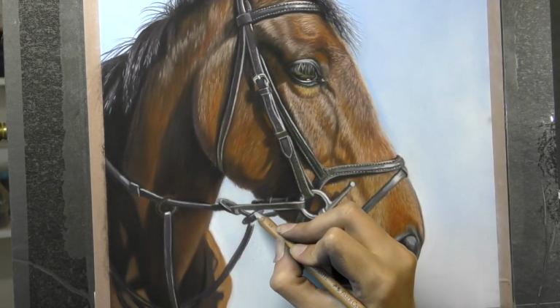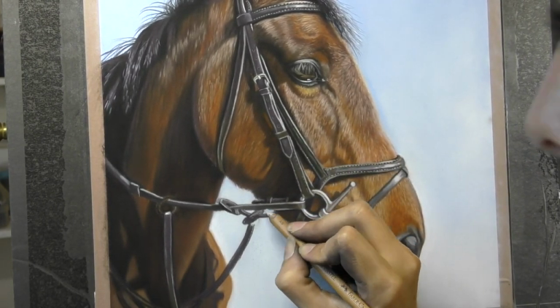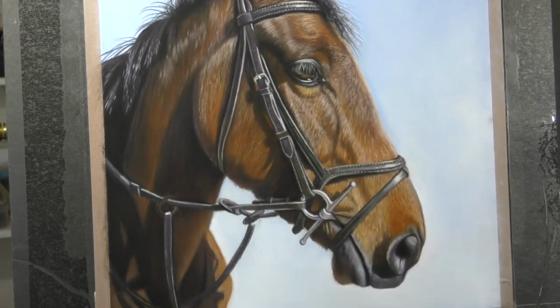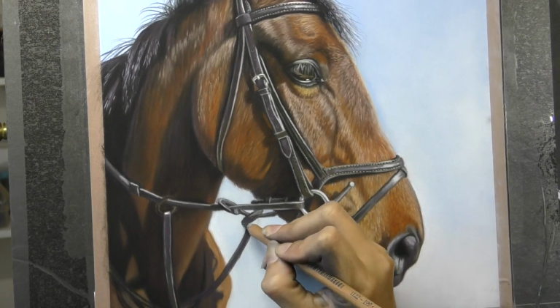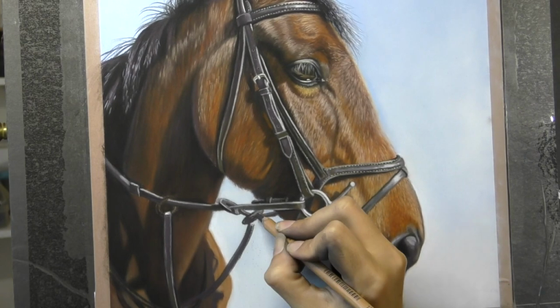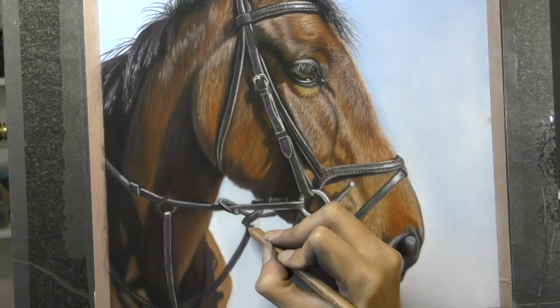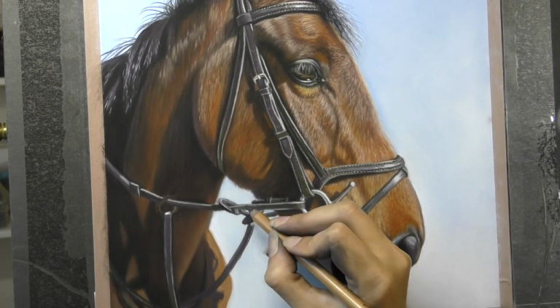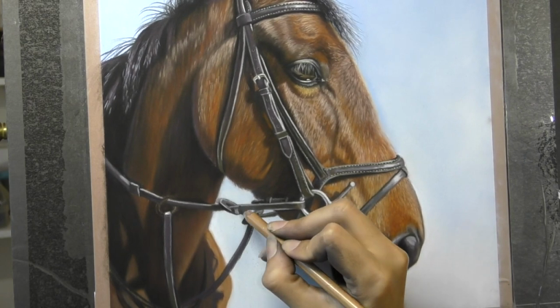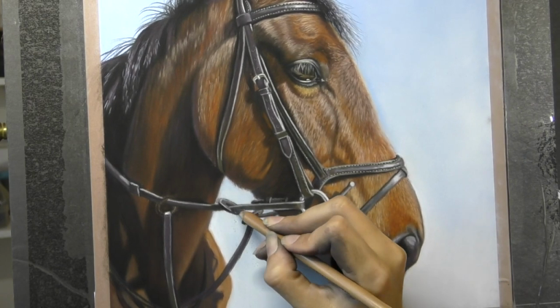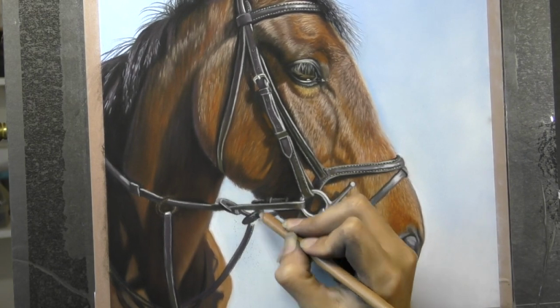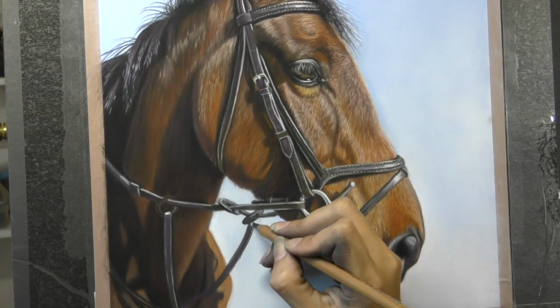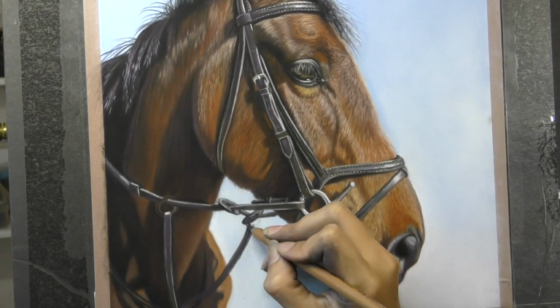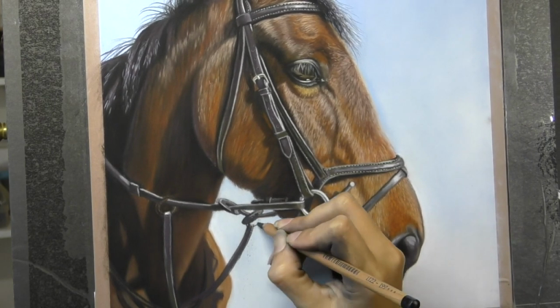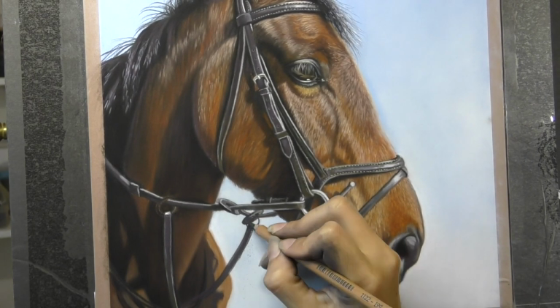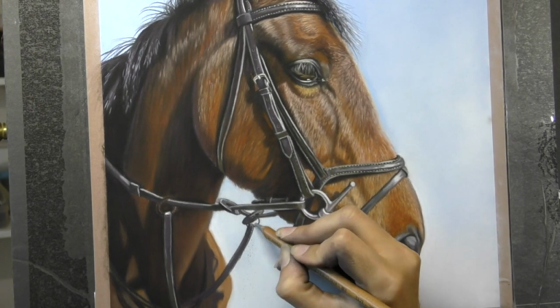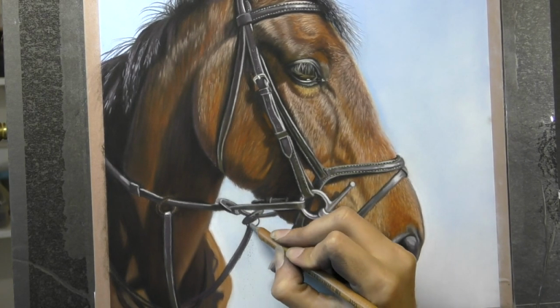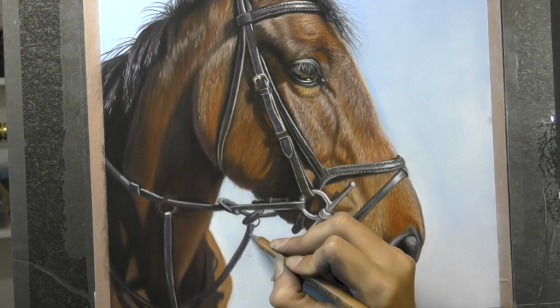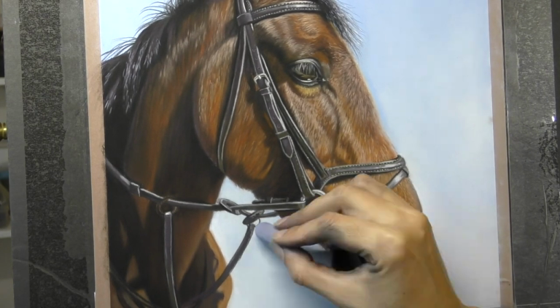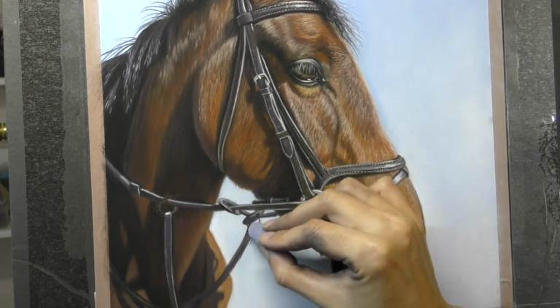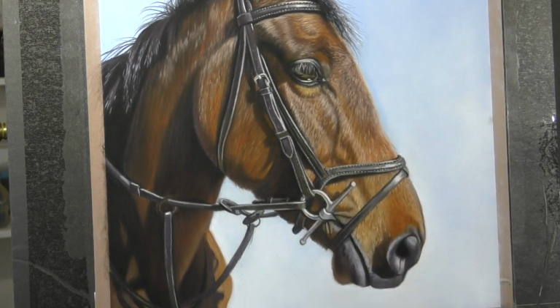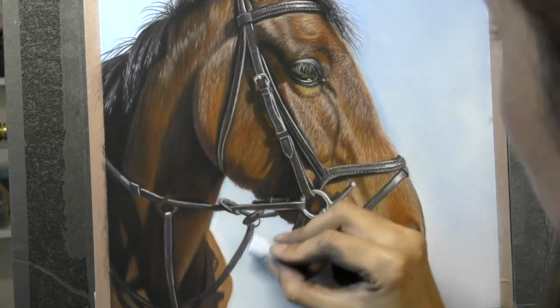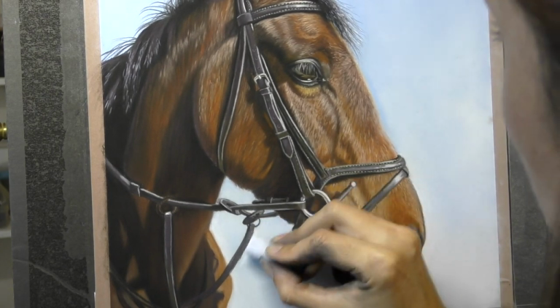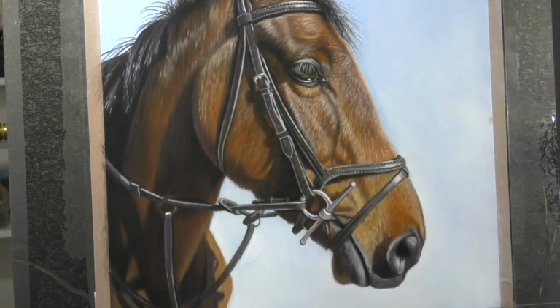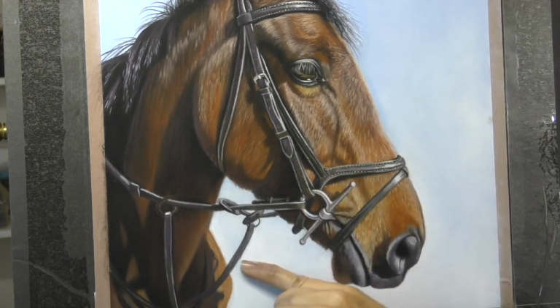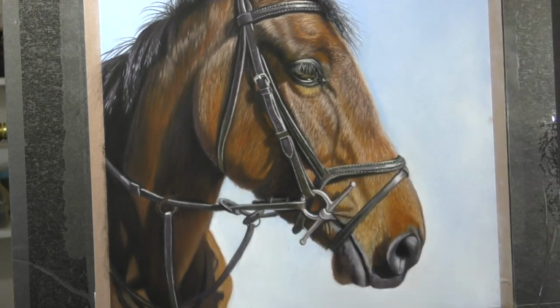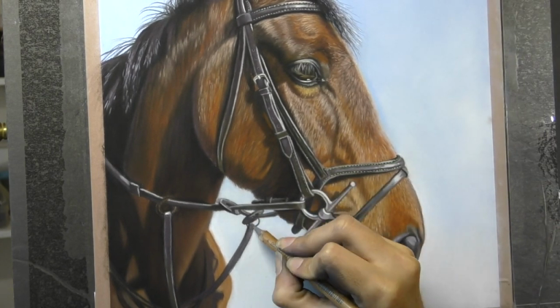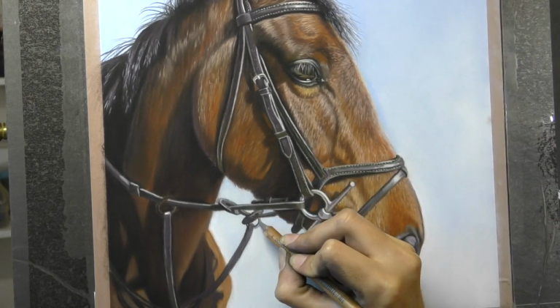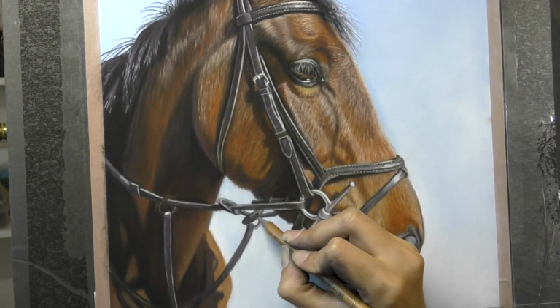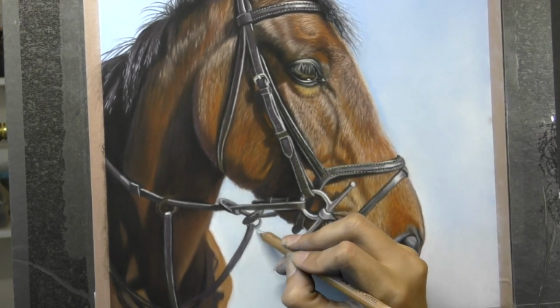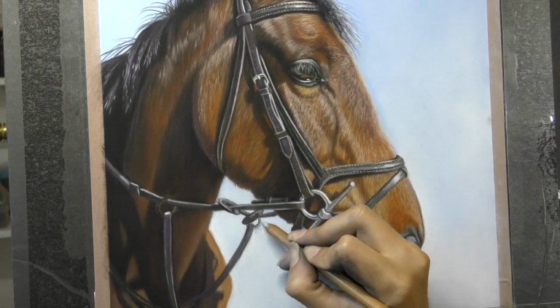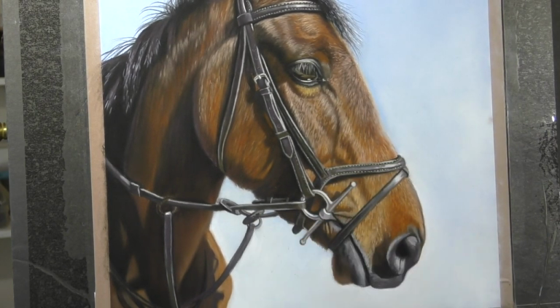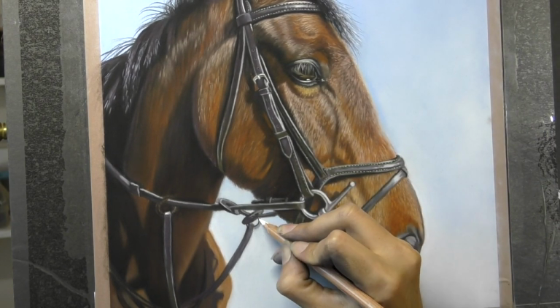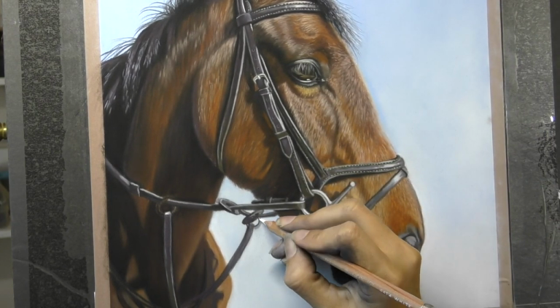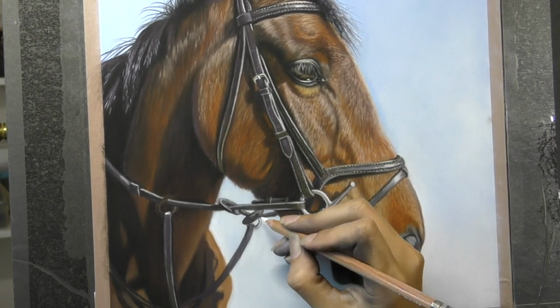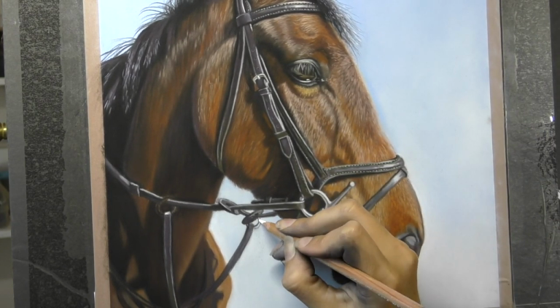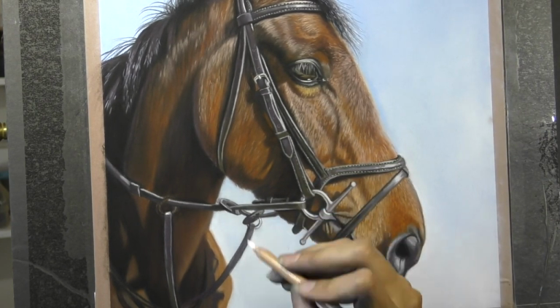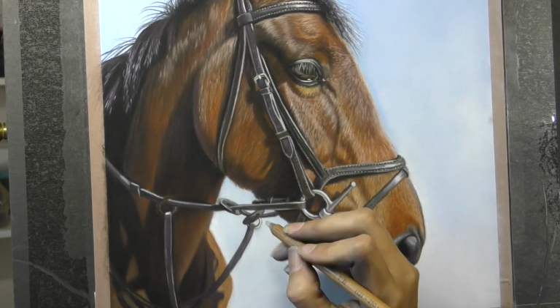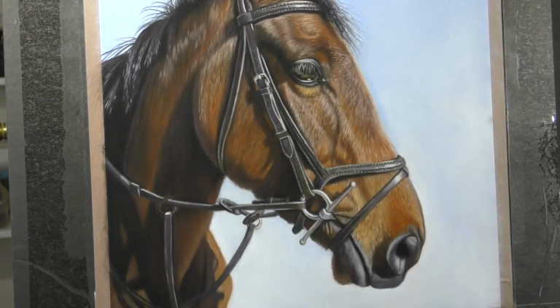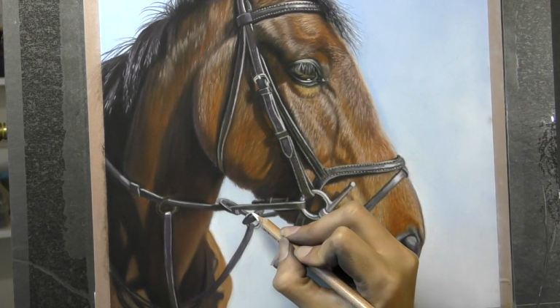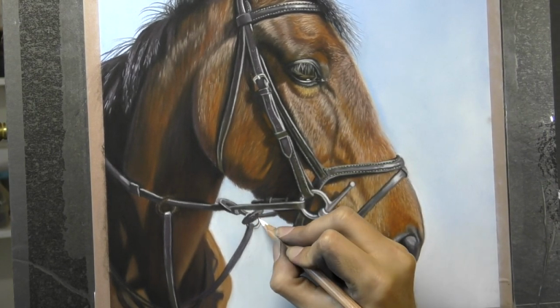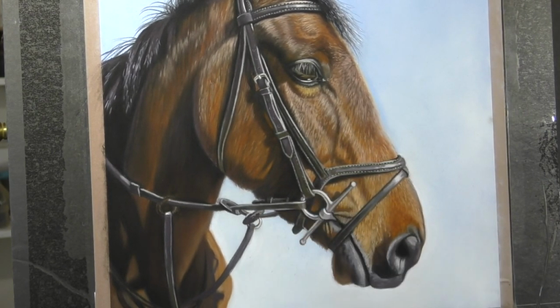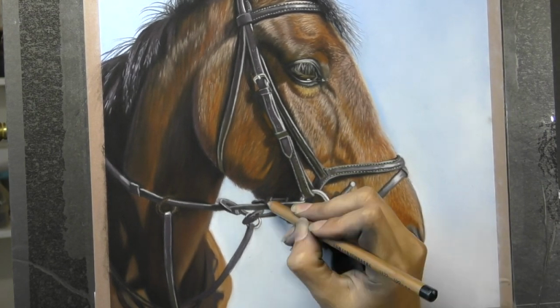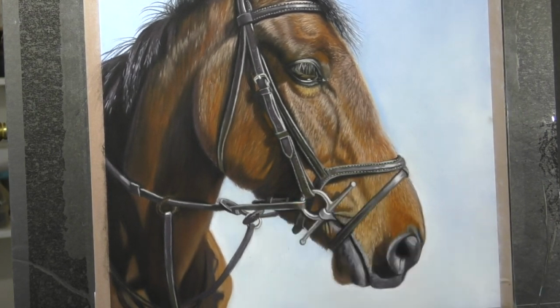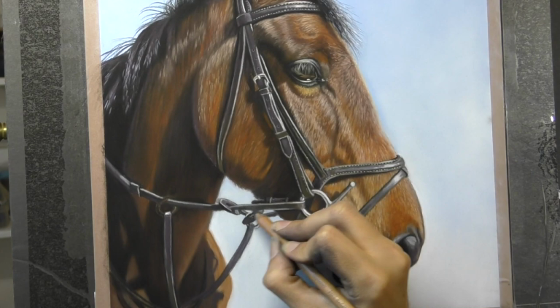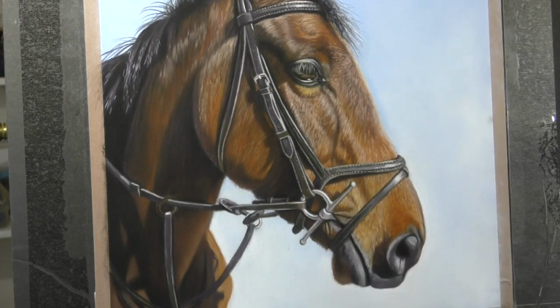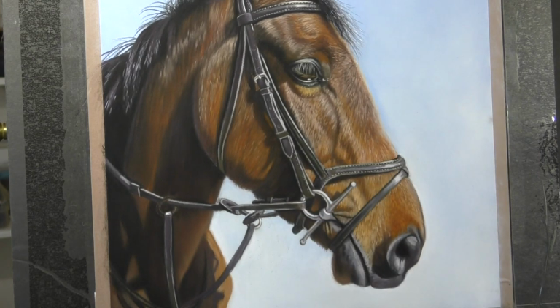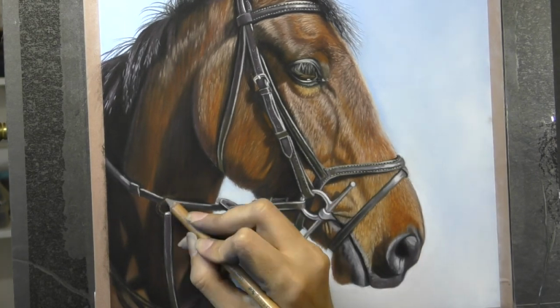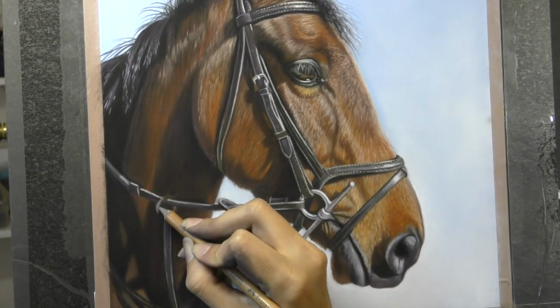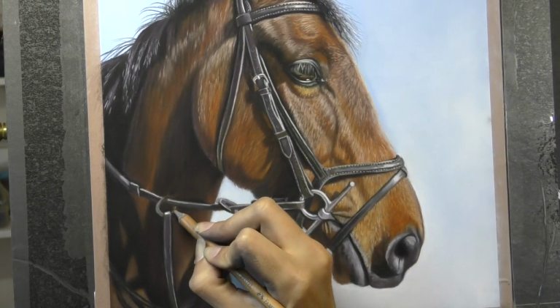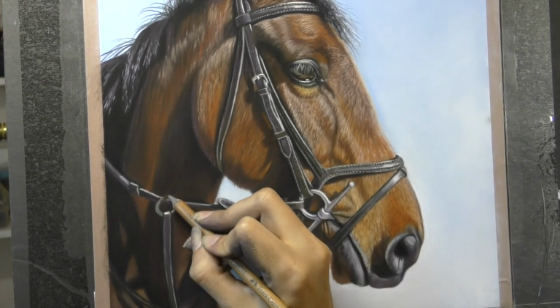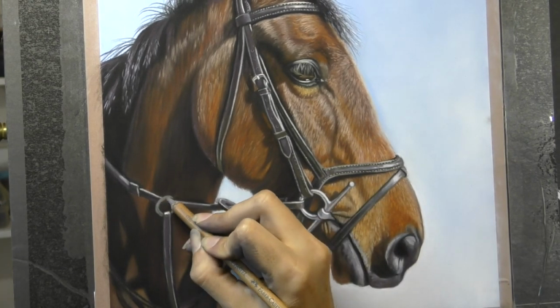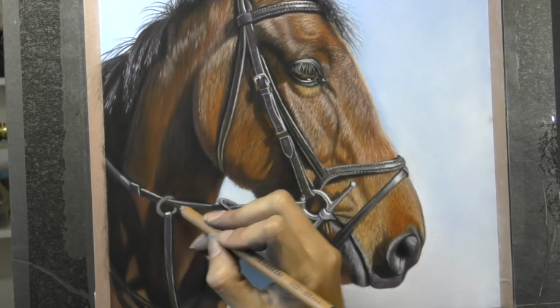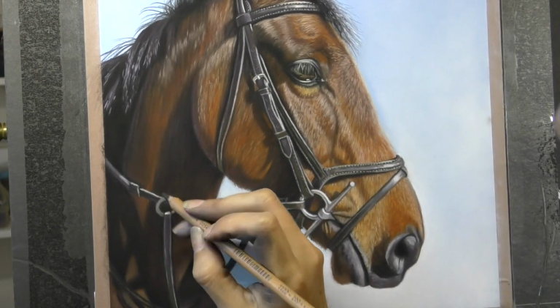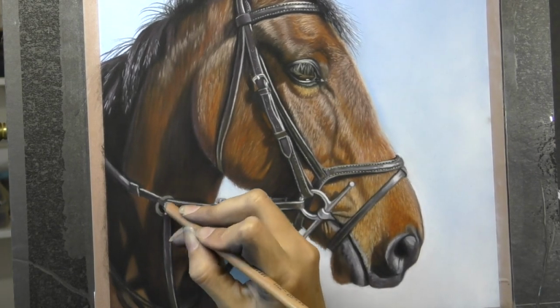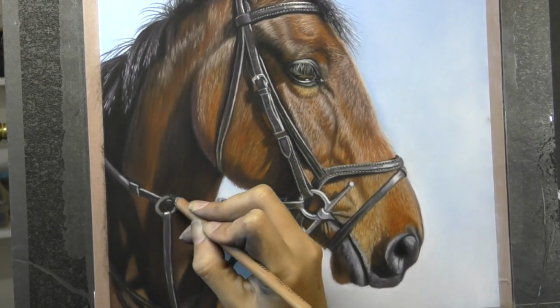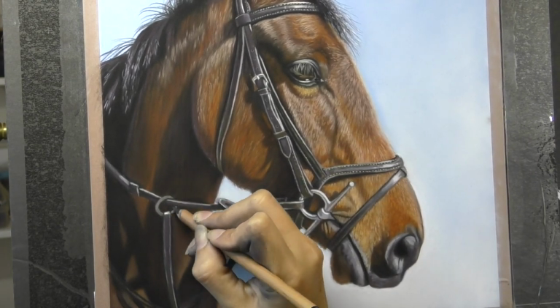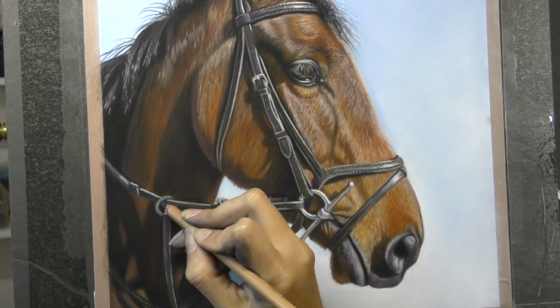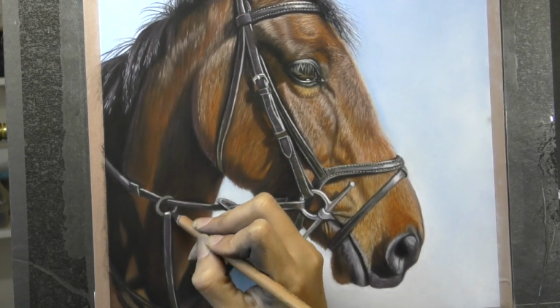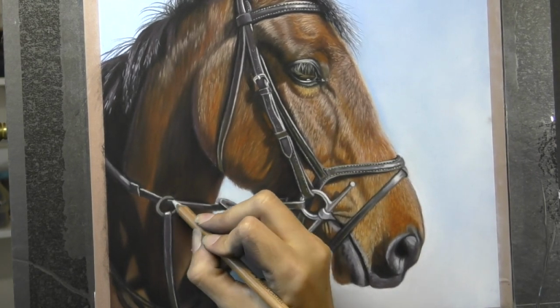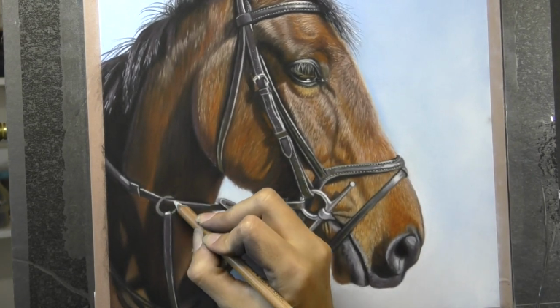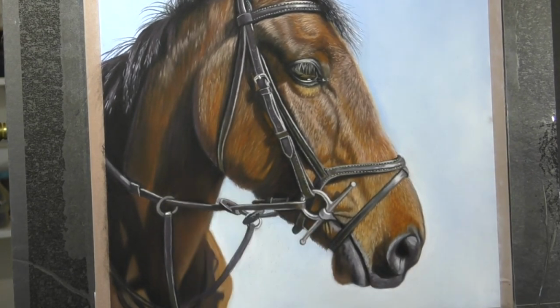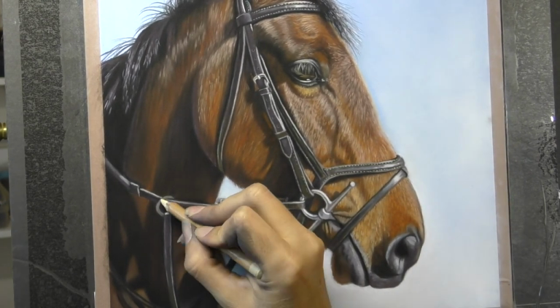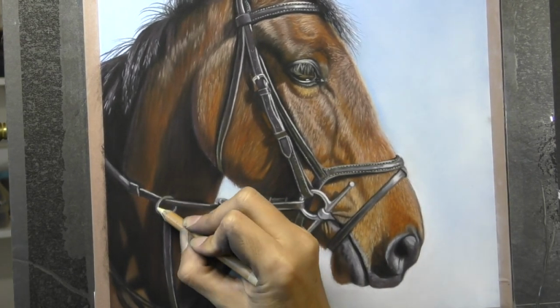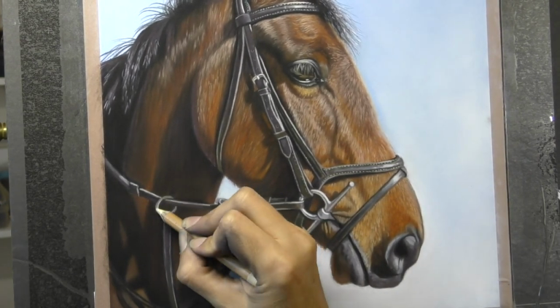Thanks very much for watching this, and until next time — happy pasteling!